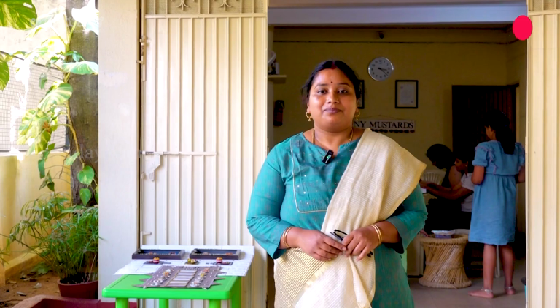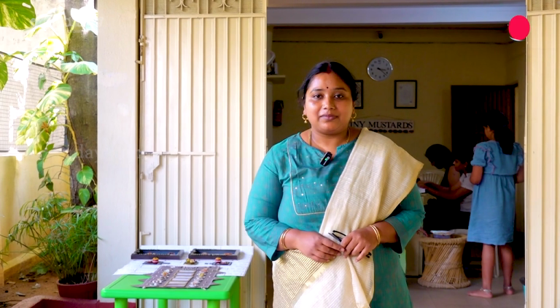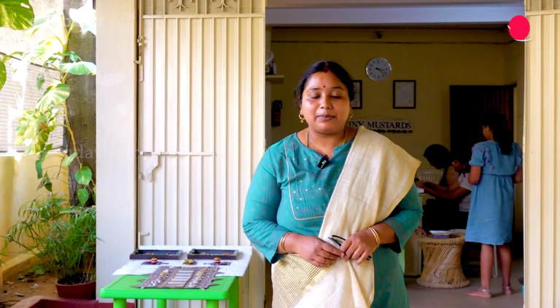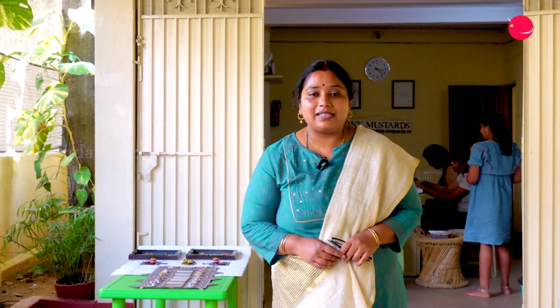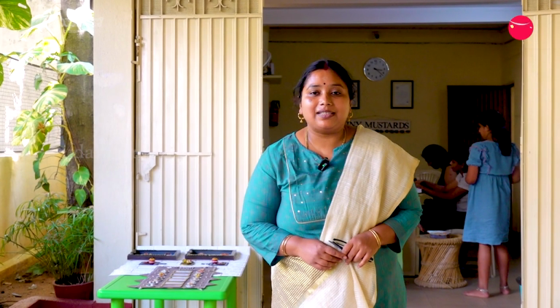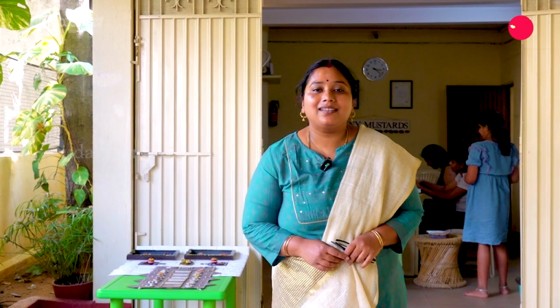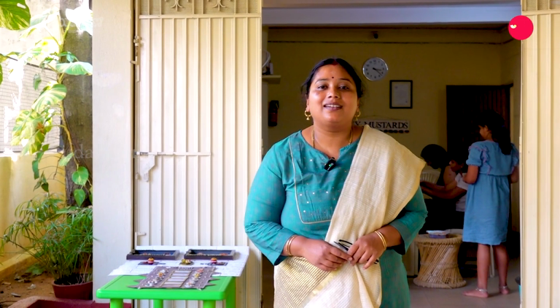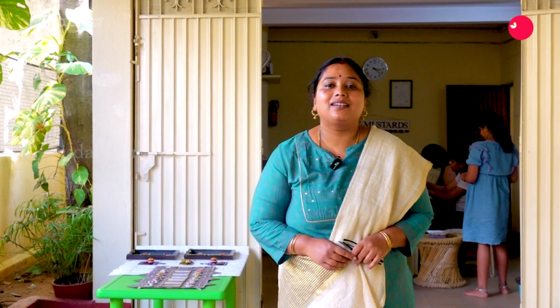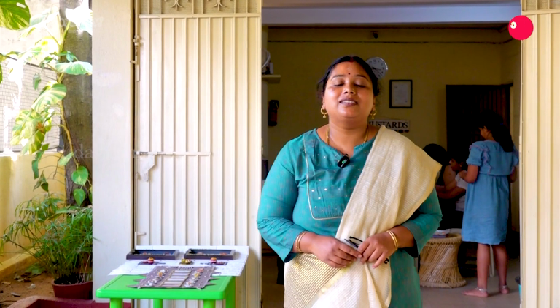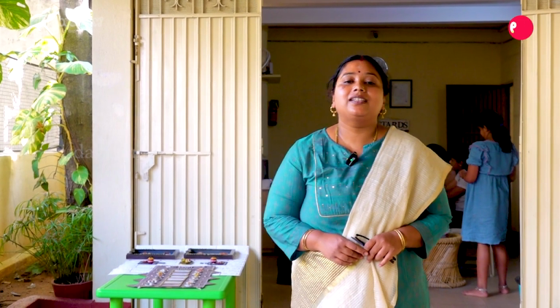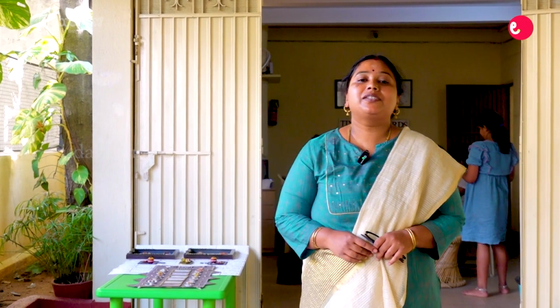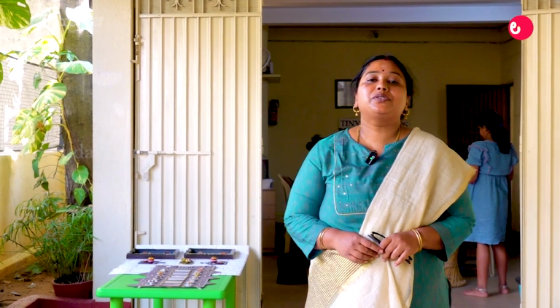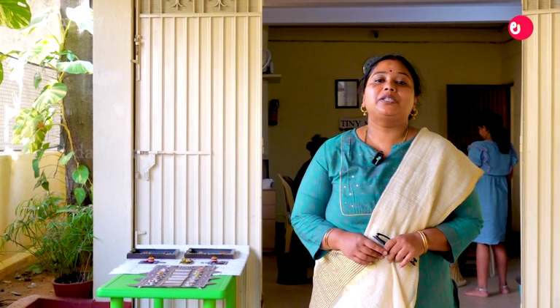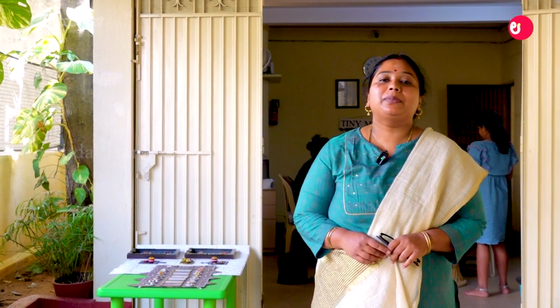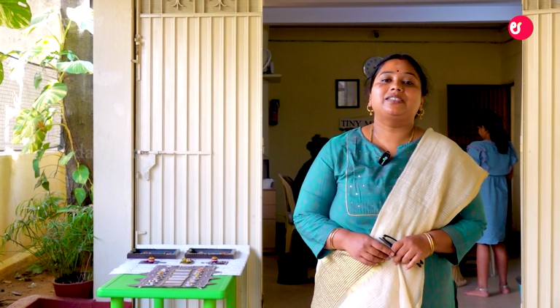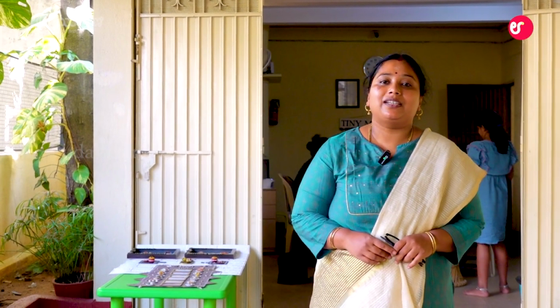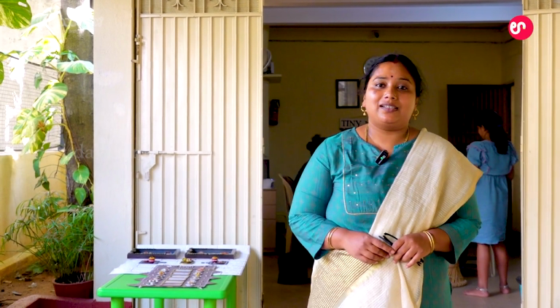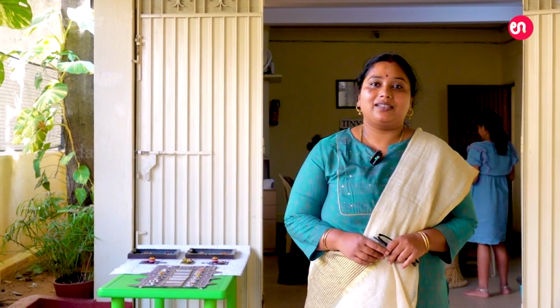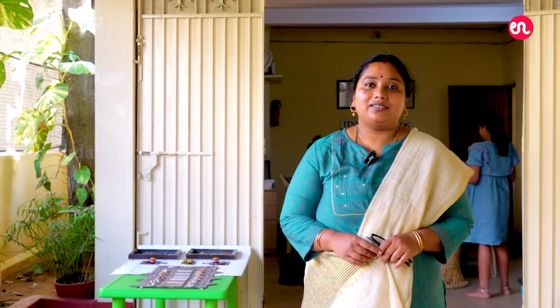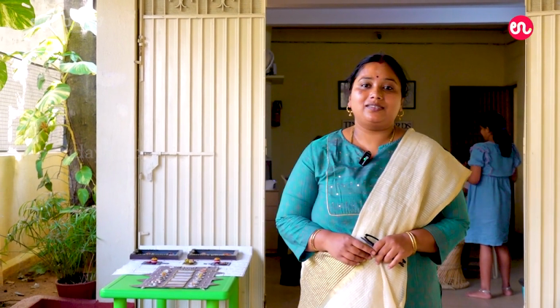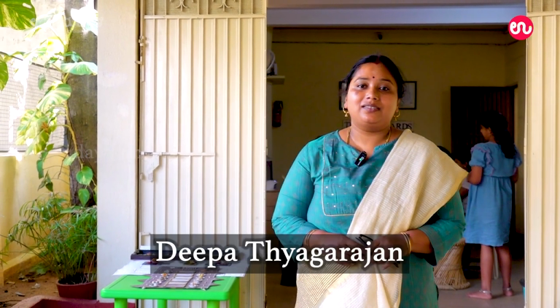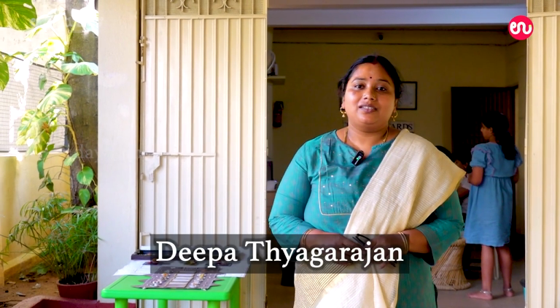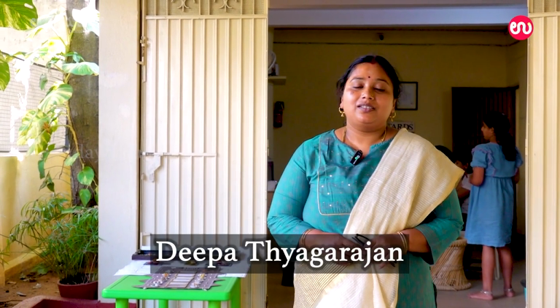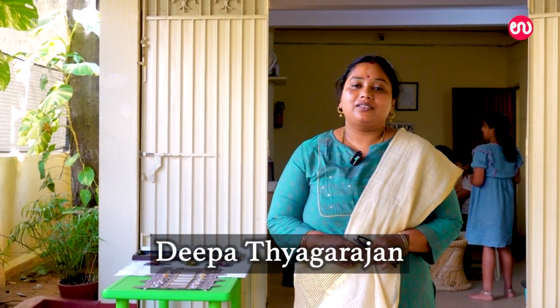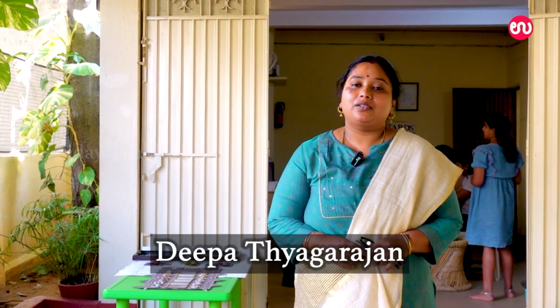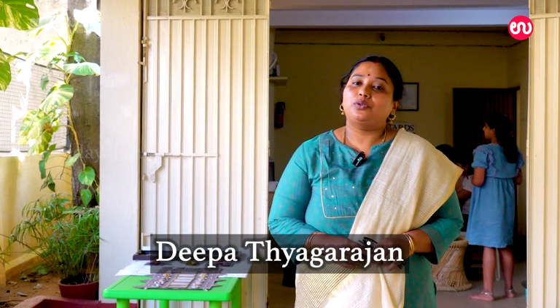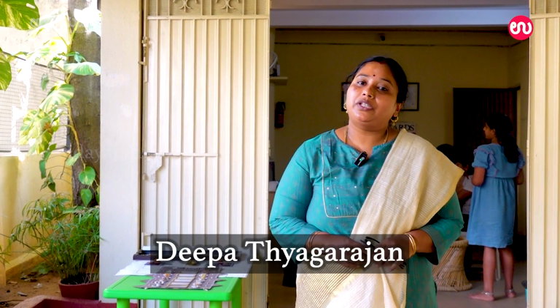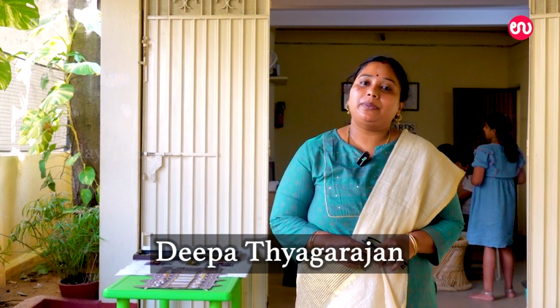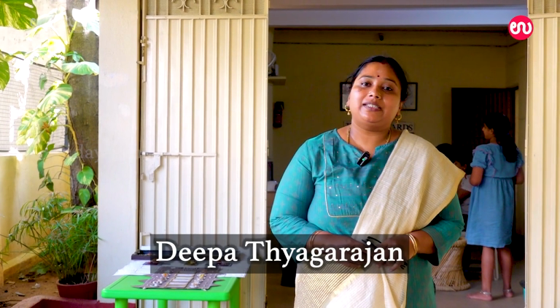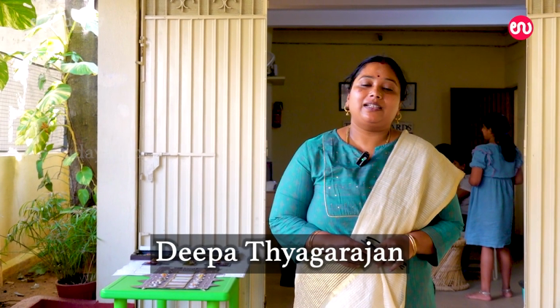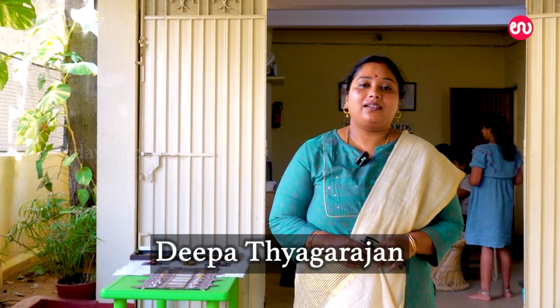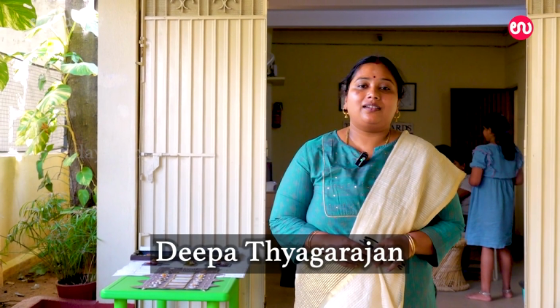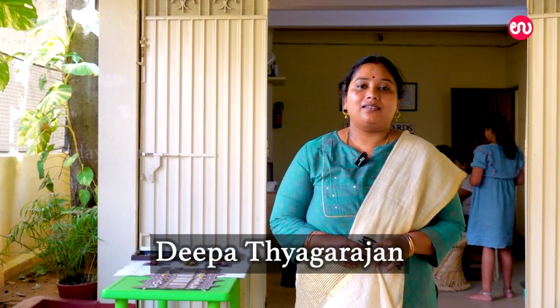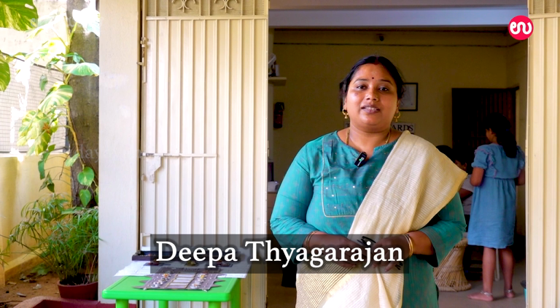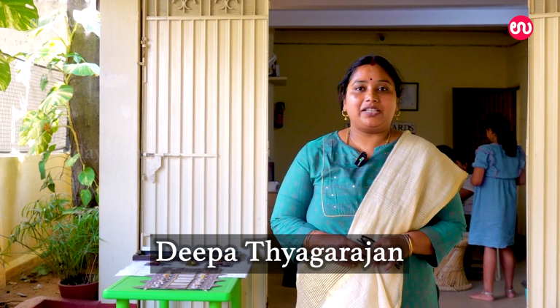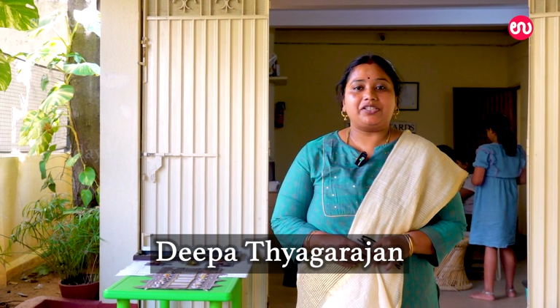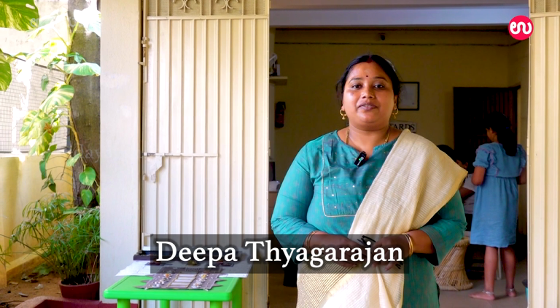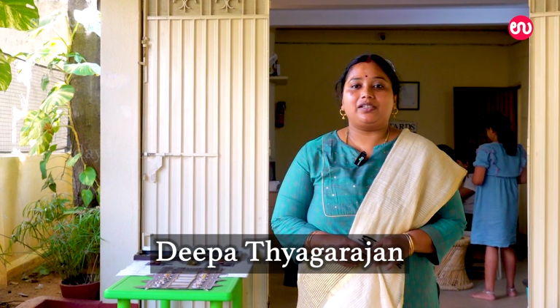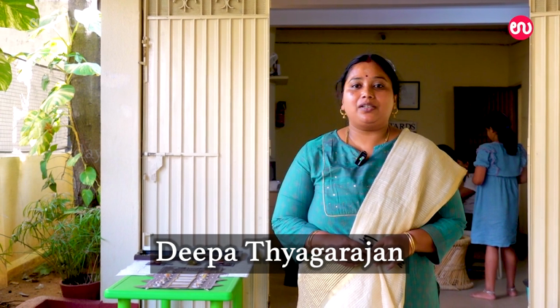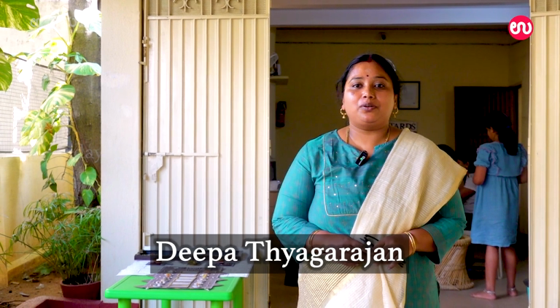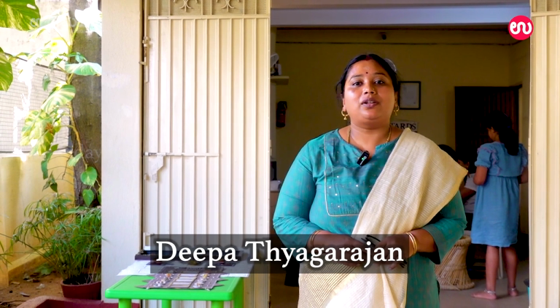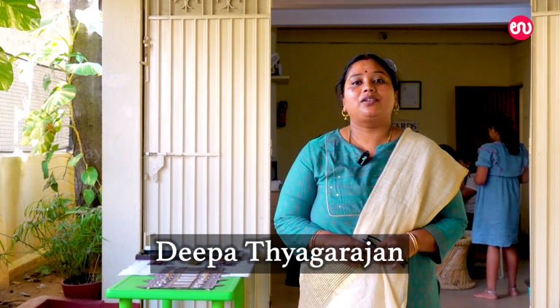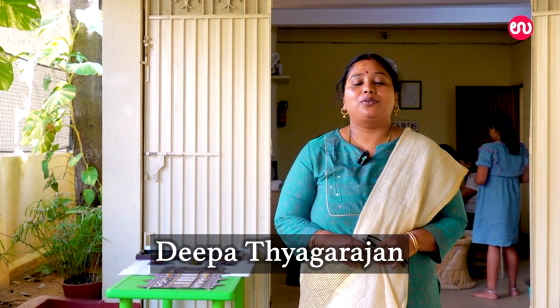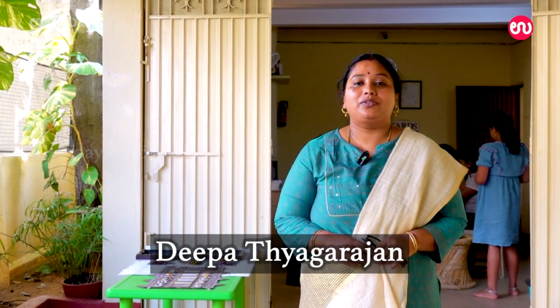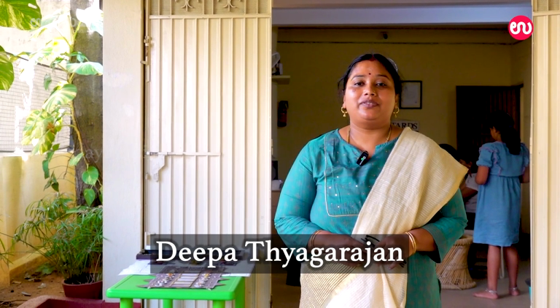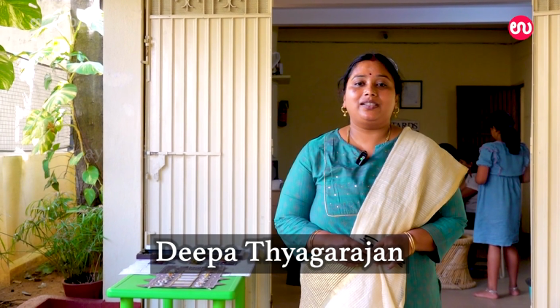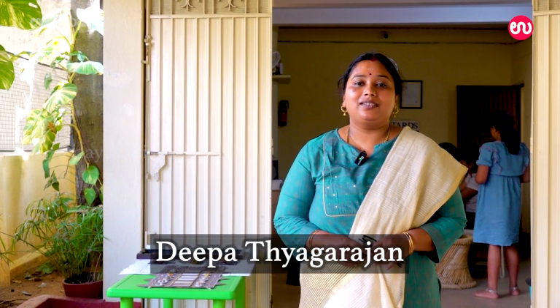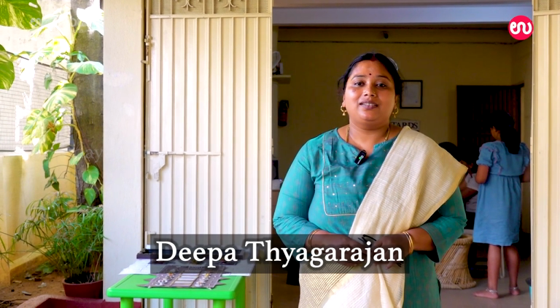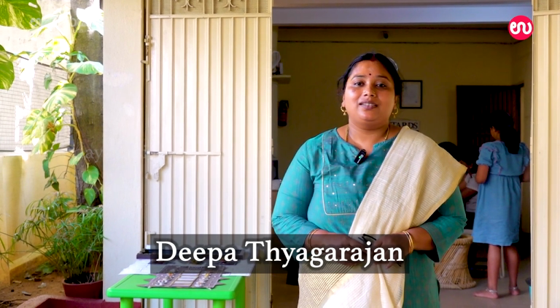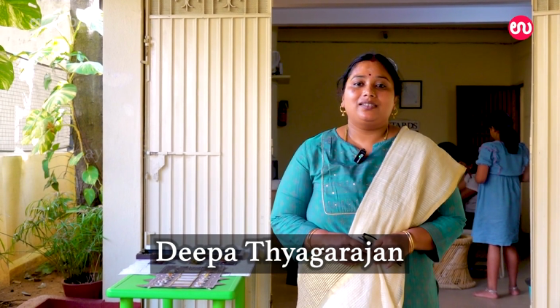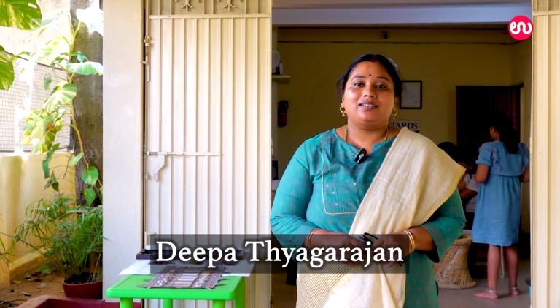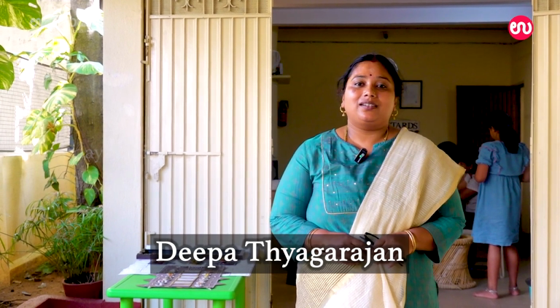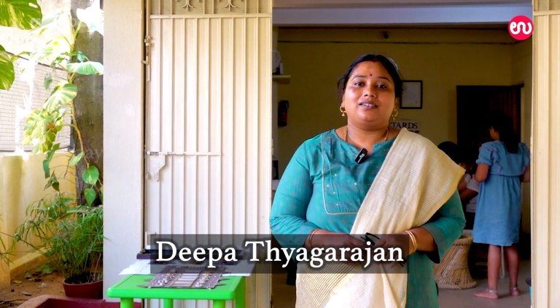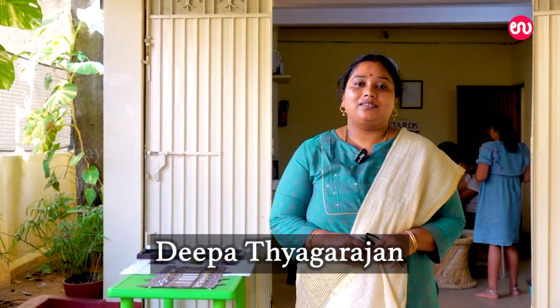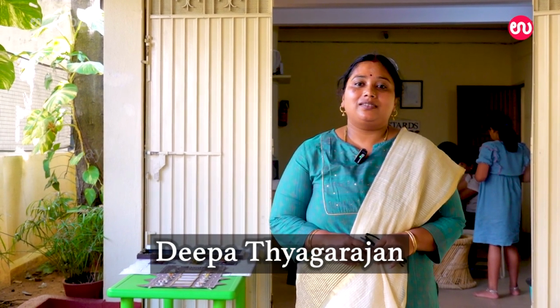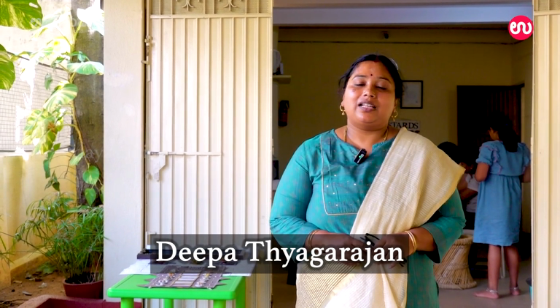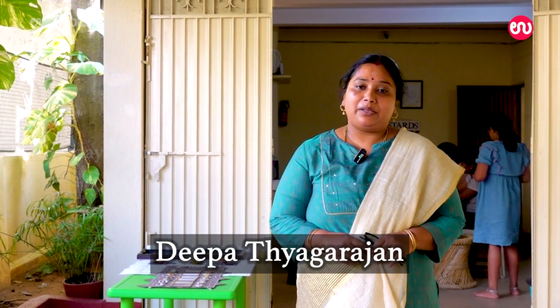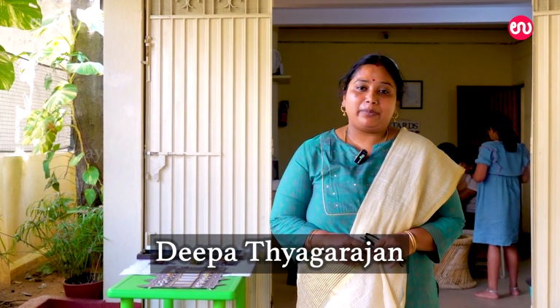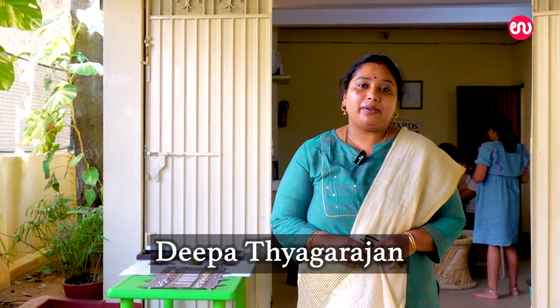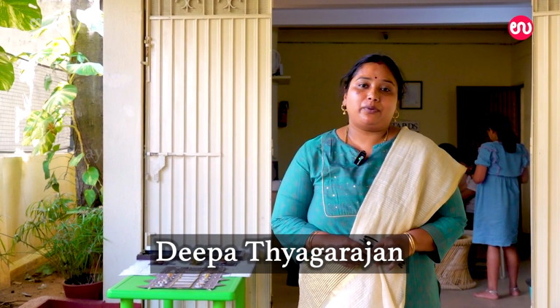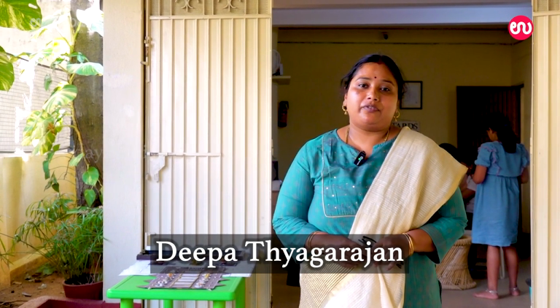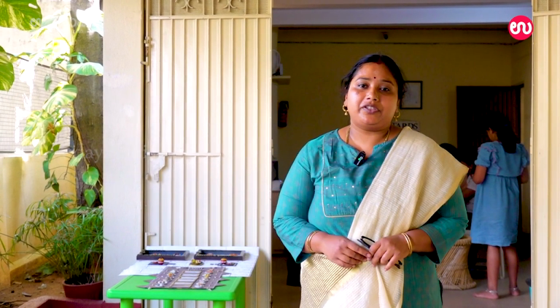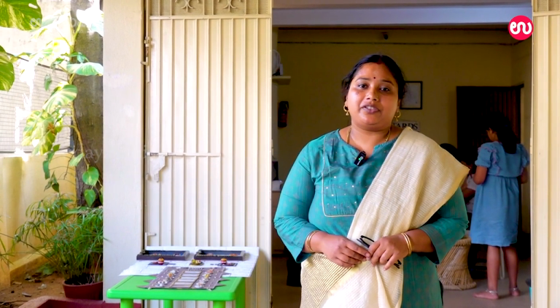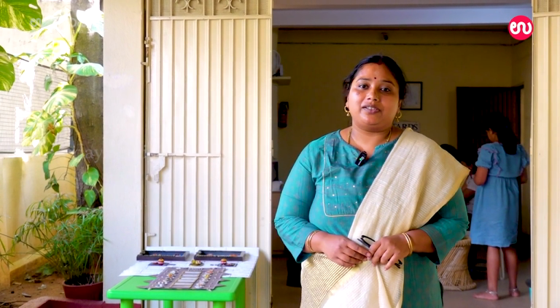Hello, I am Deepathya Agarajan. I am in KGF, Kolar Gold Fields. I am an MBA professional.